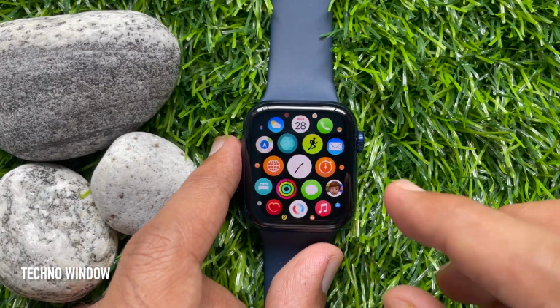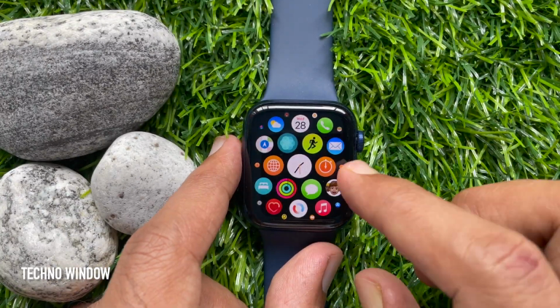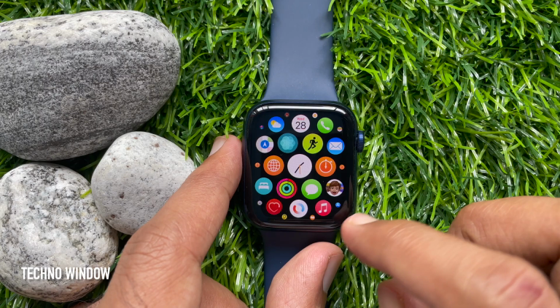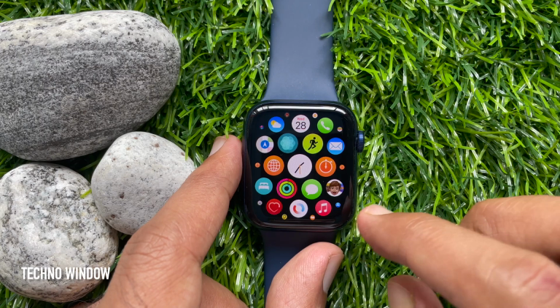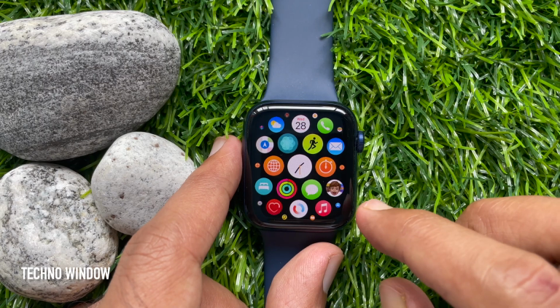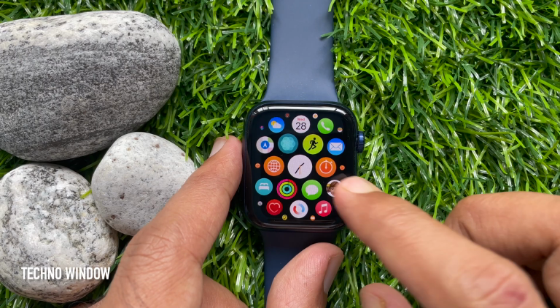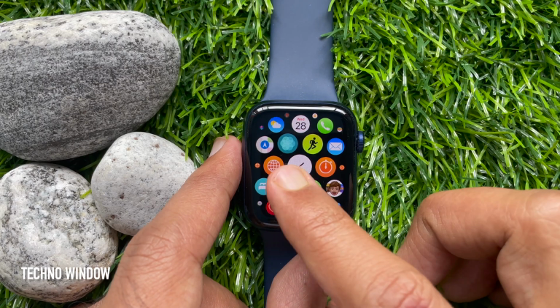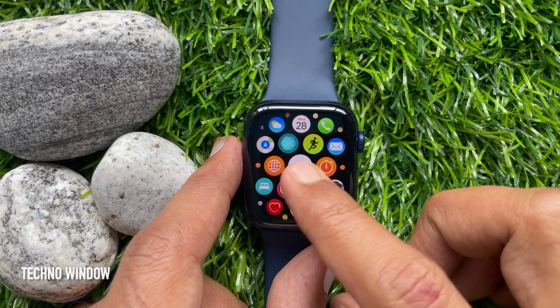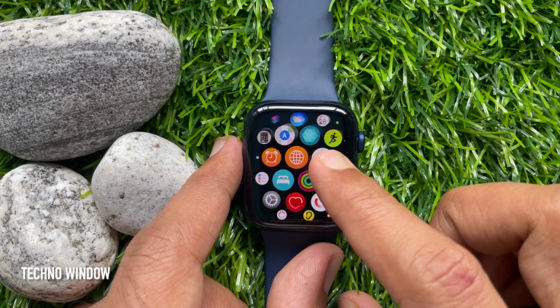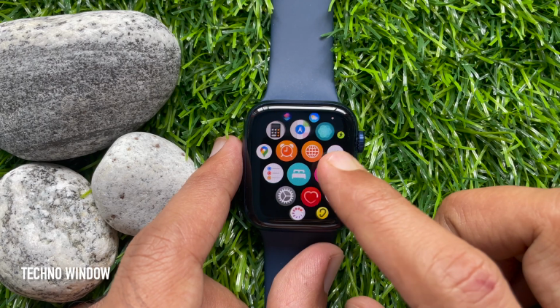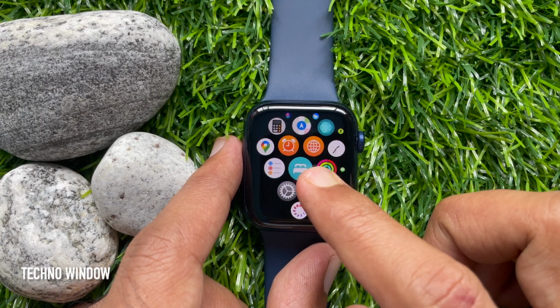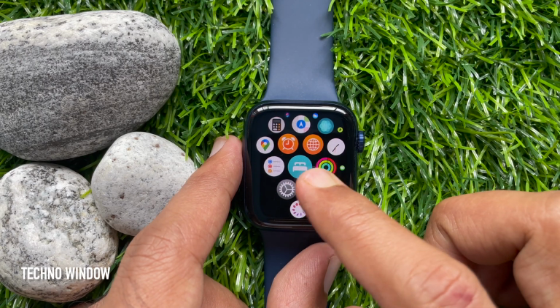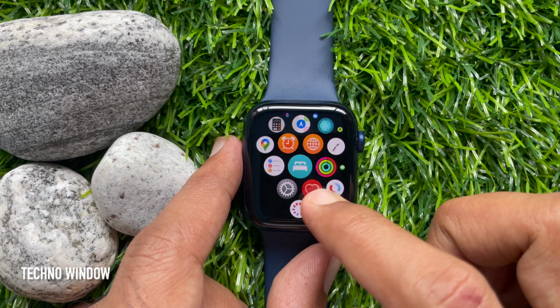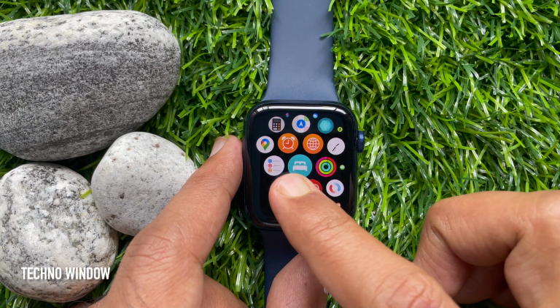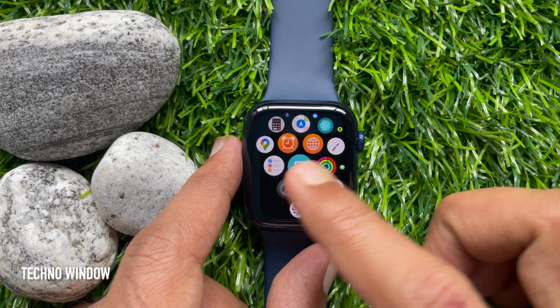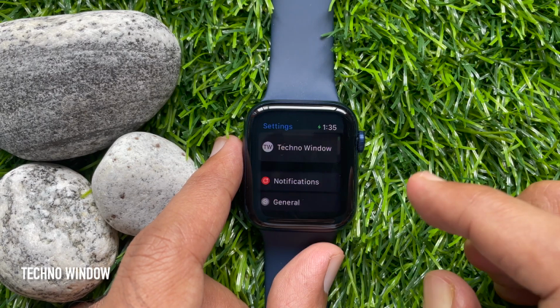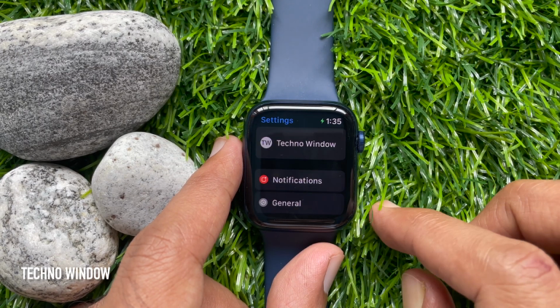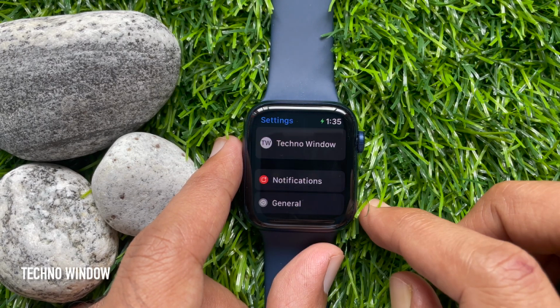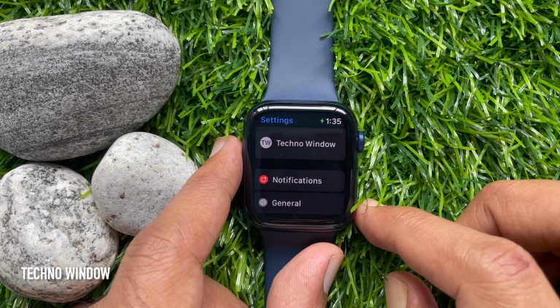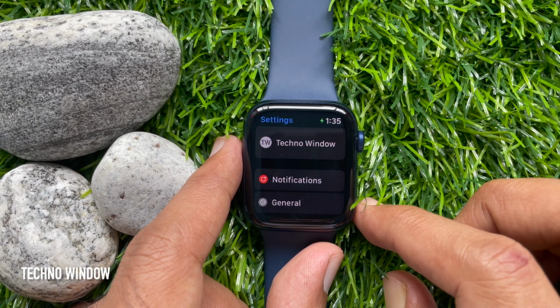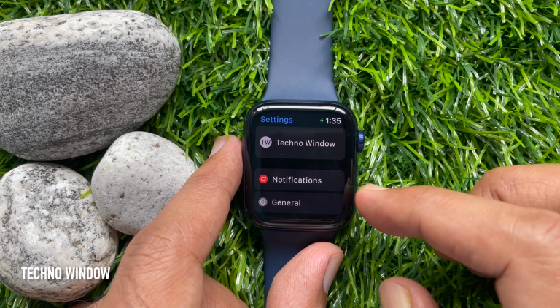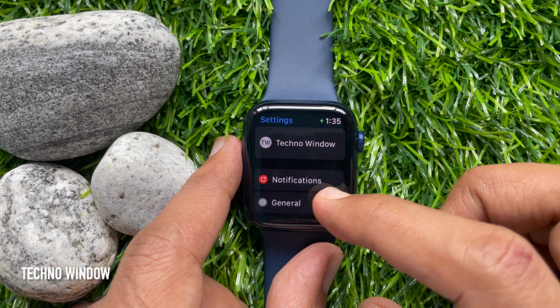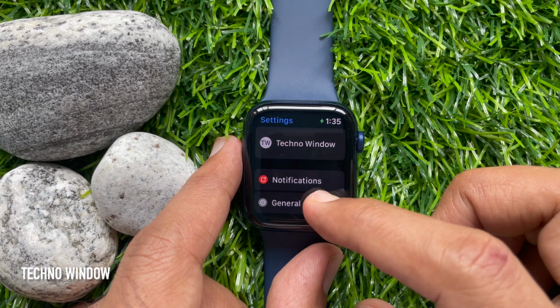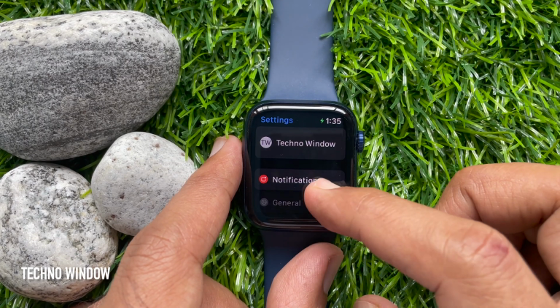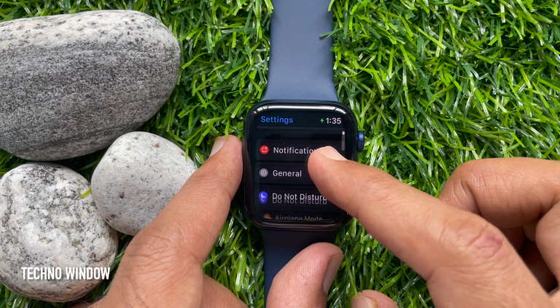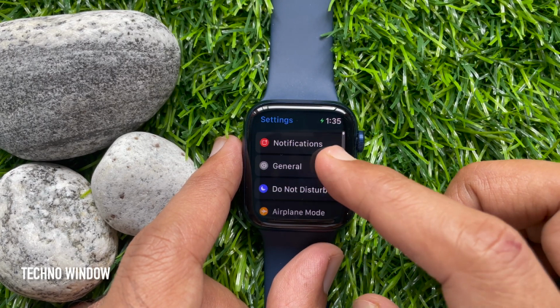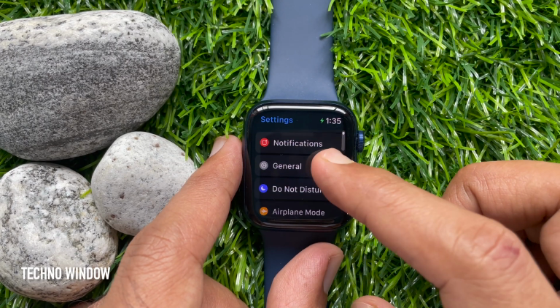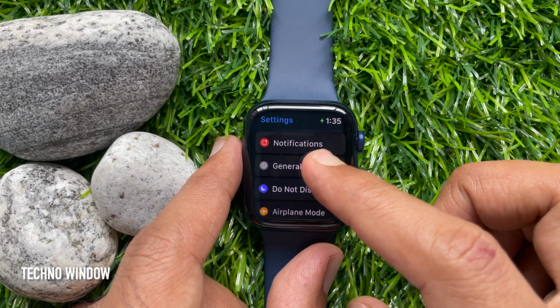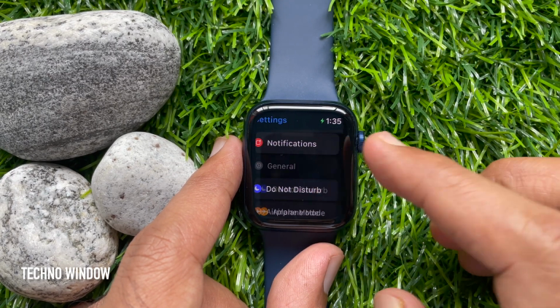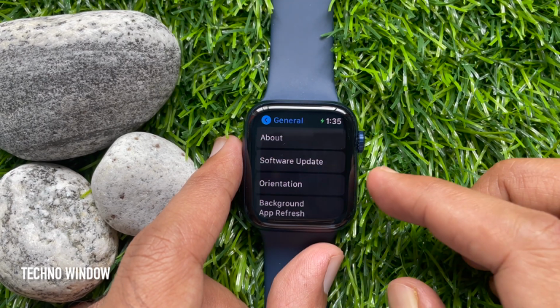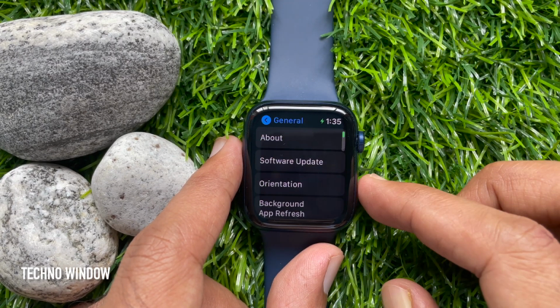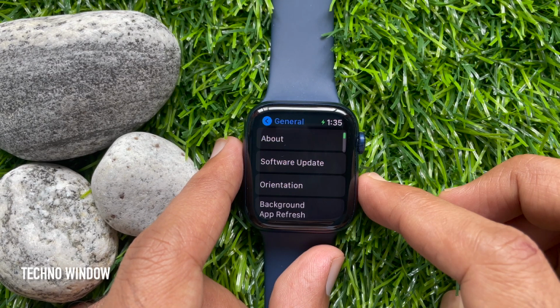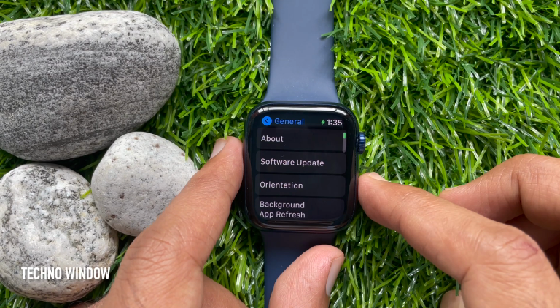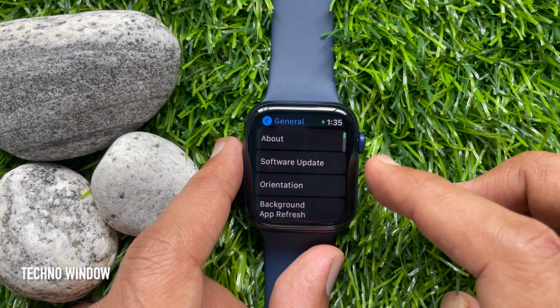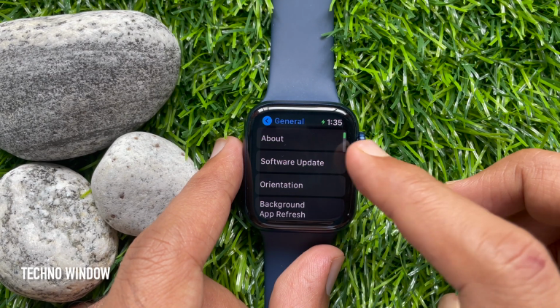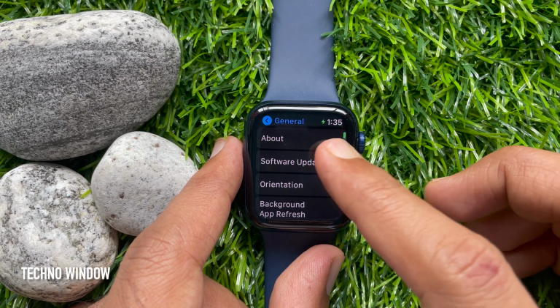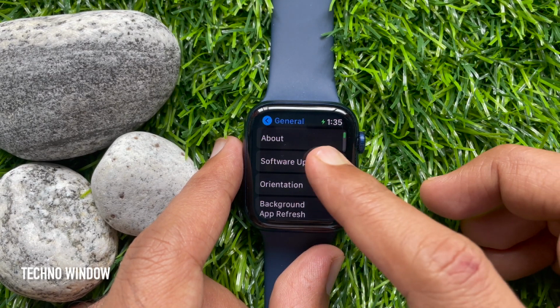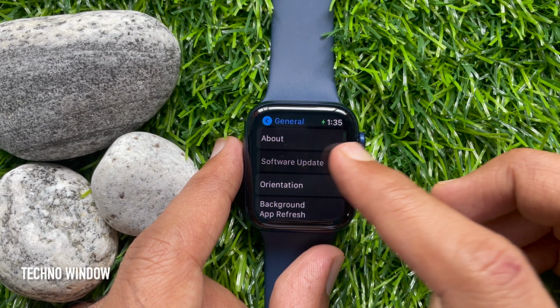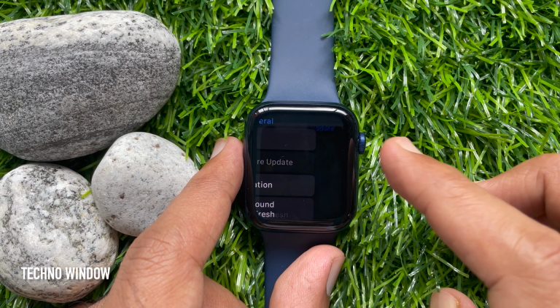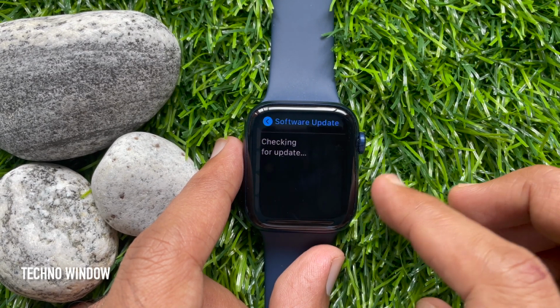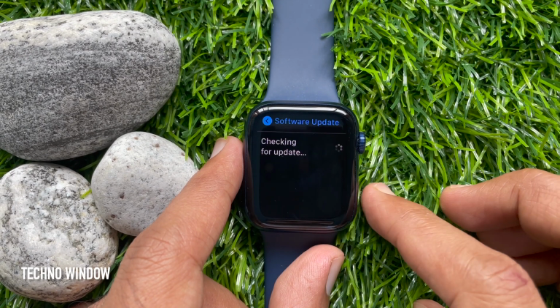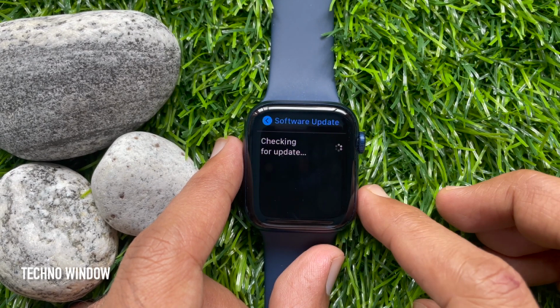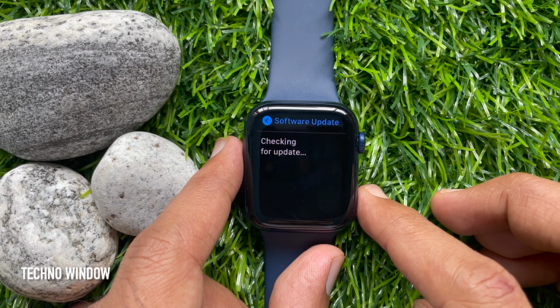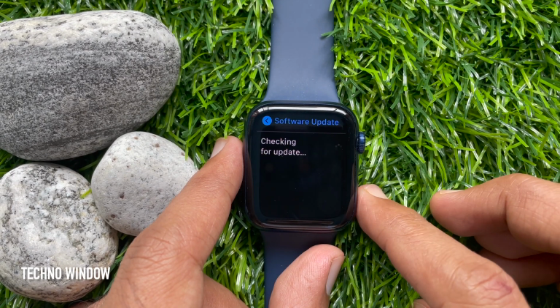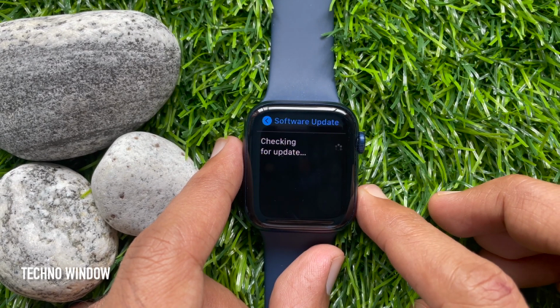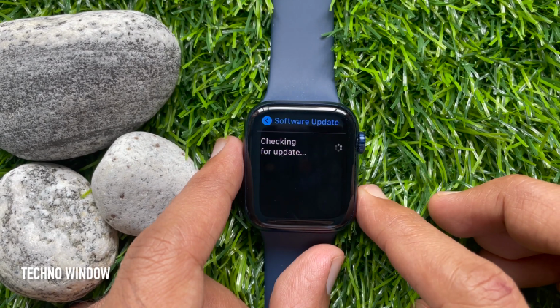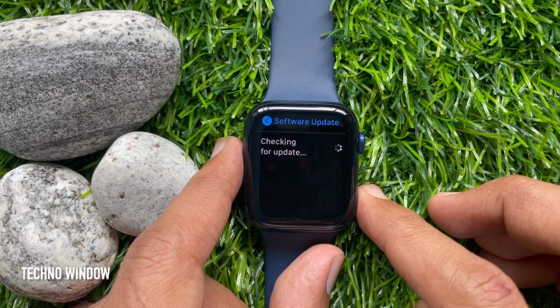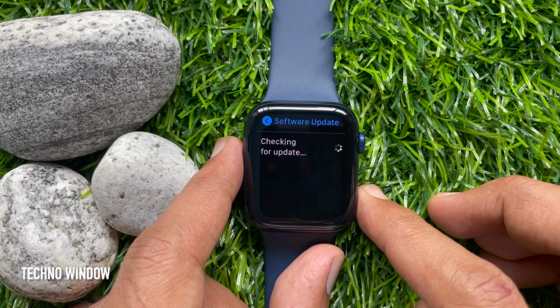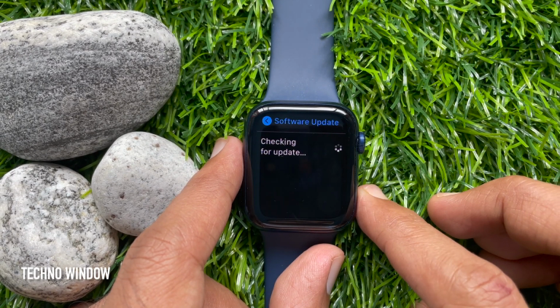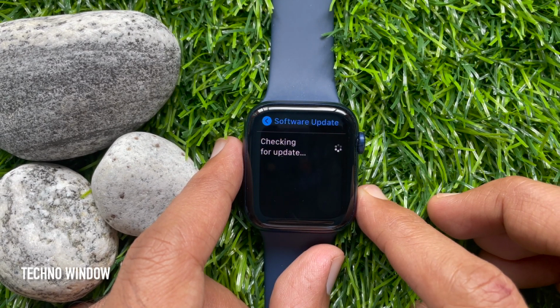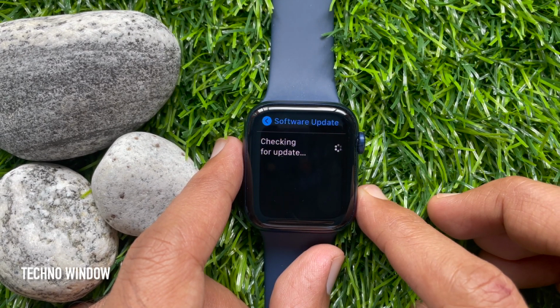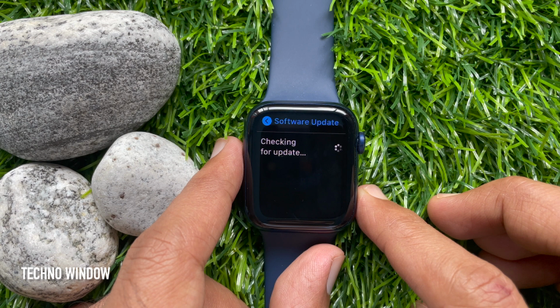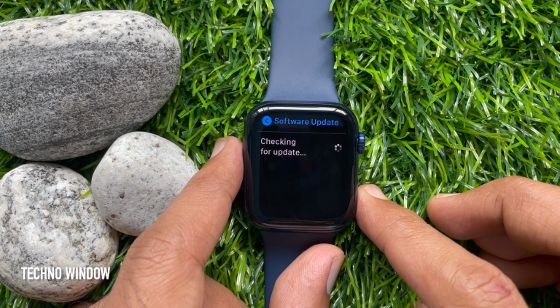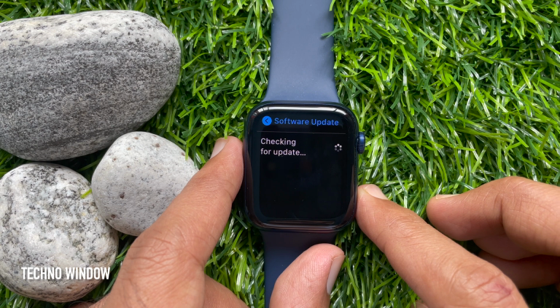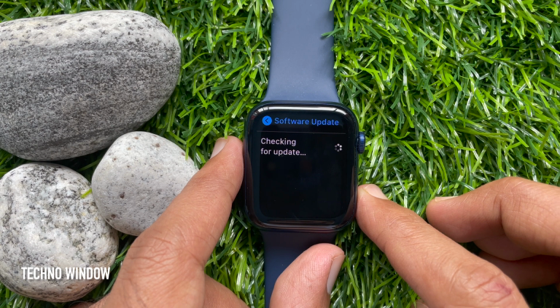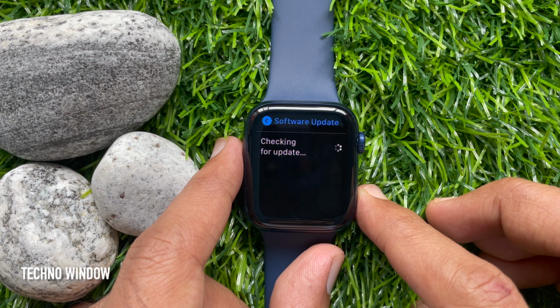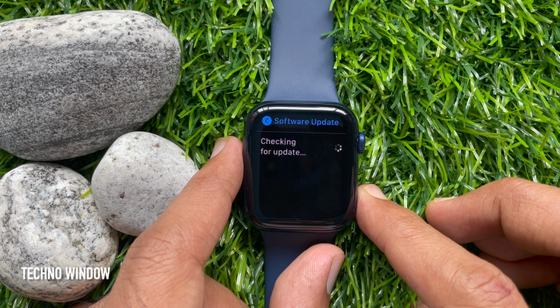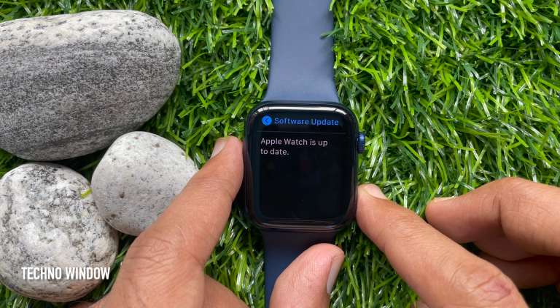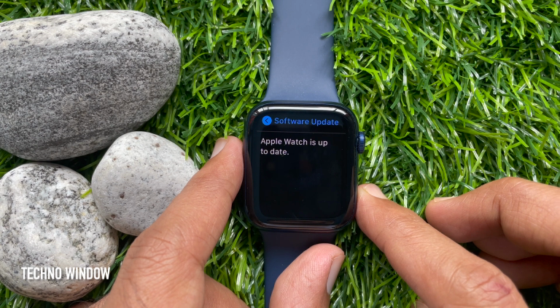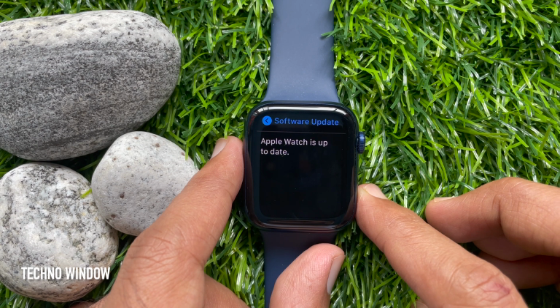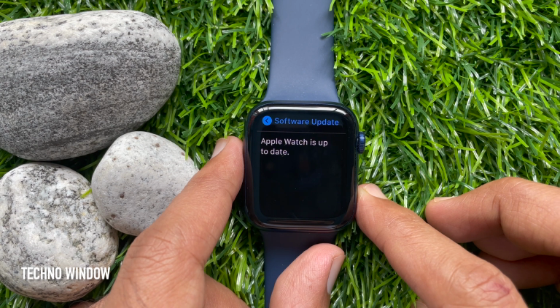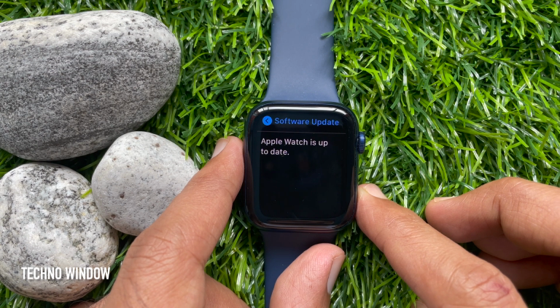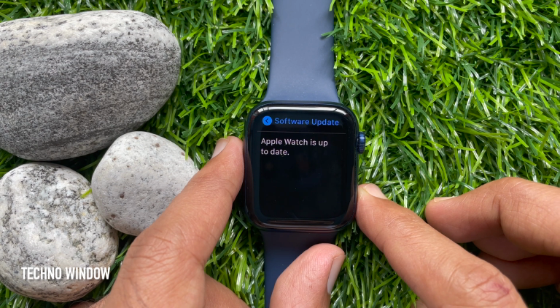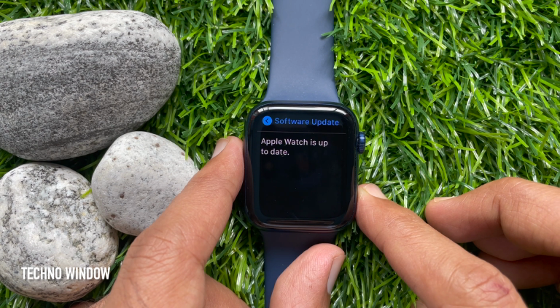So these are the steps to update Apple Watch without iPhone.